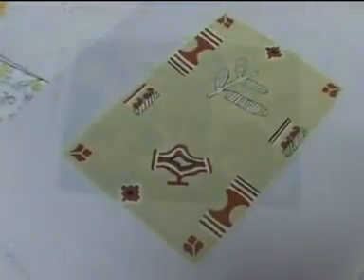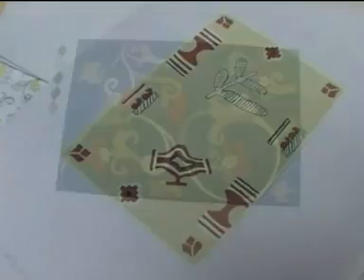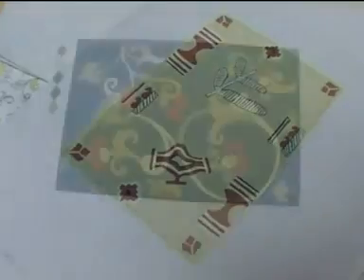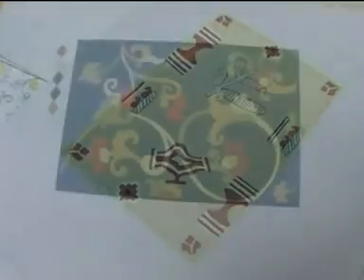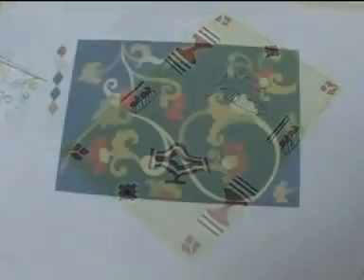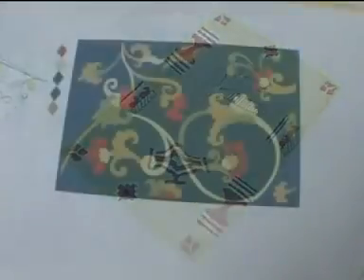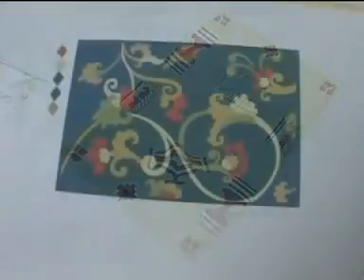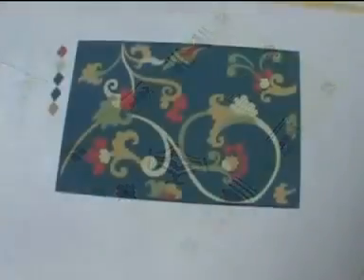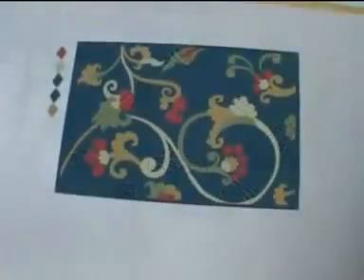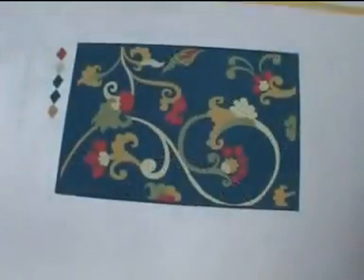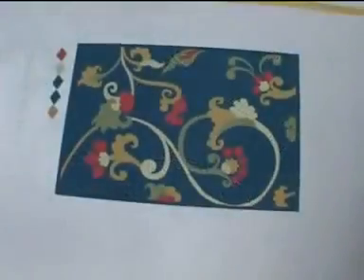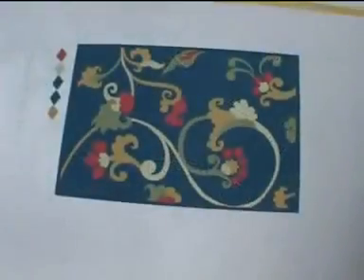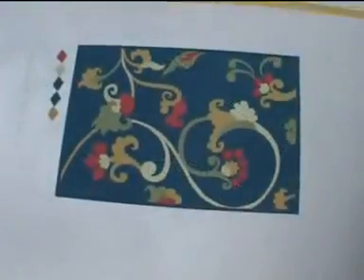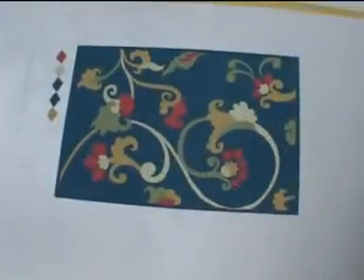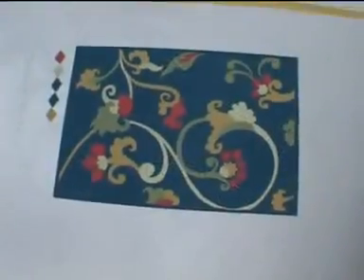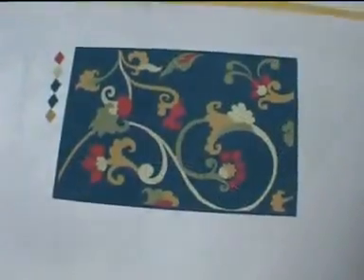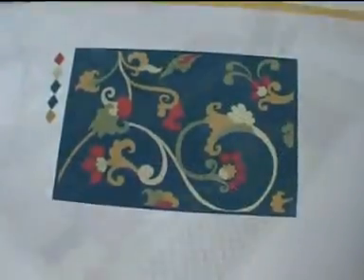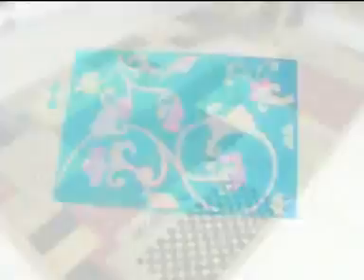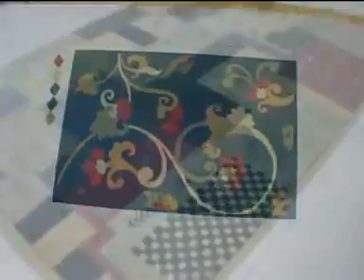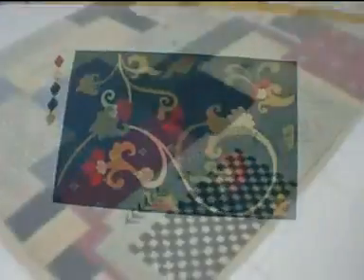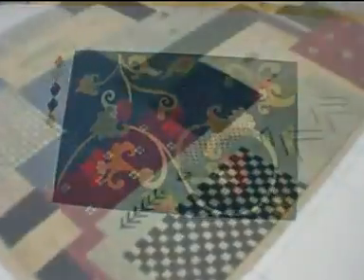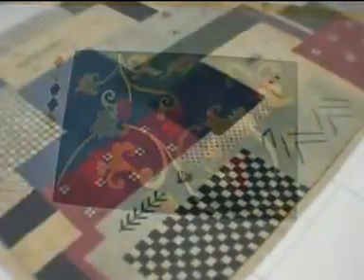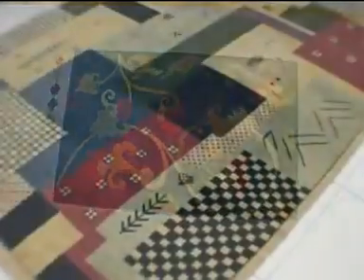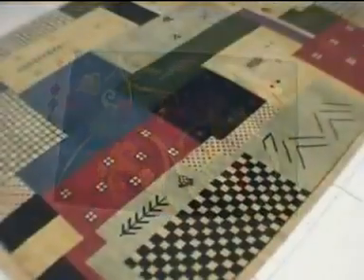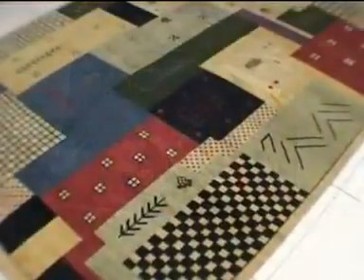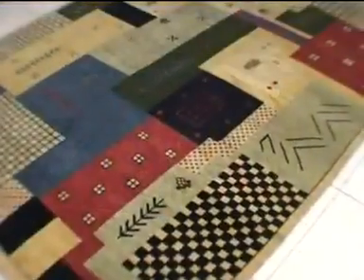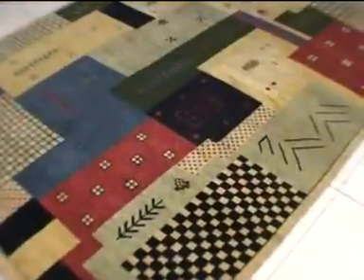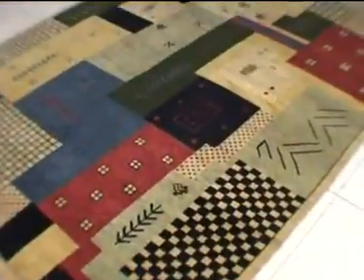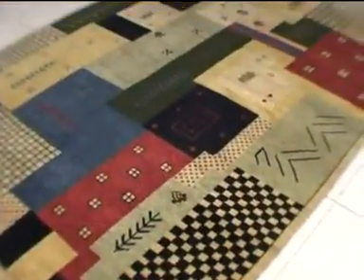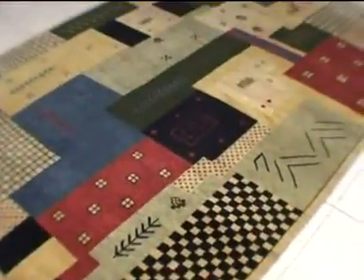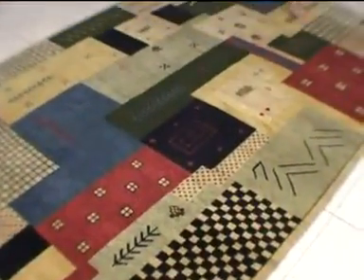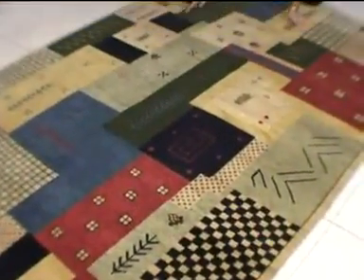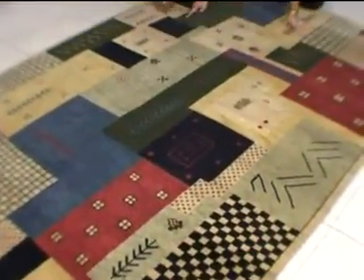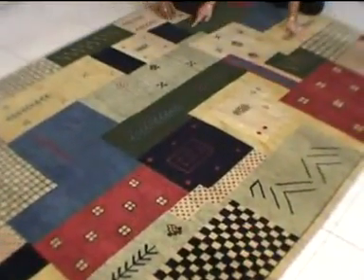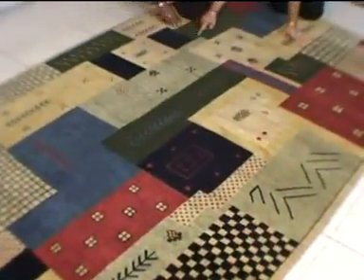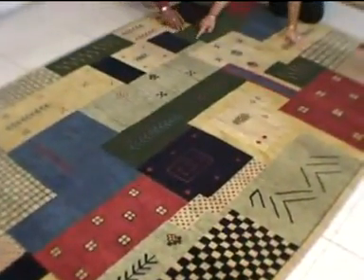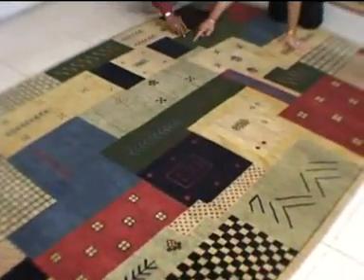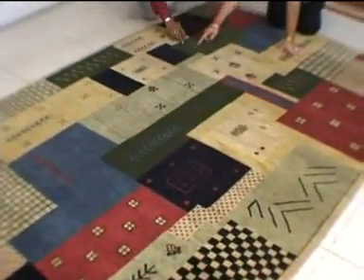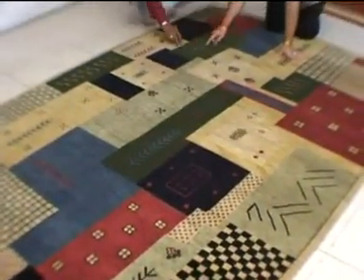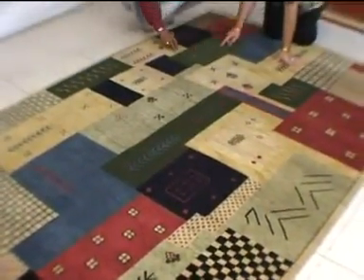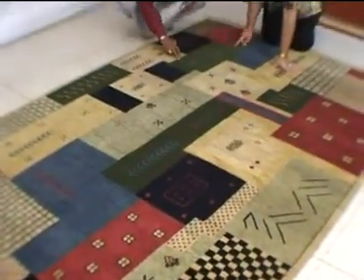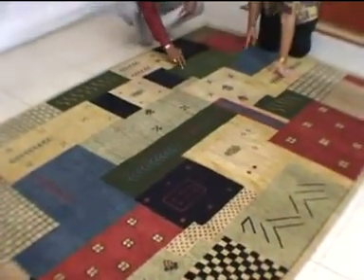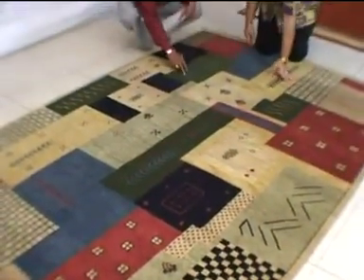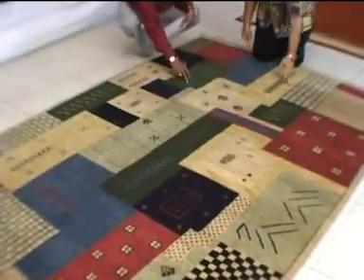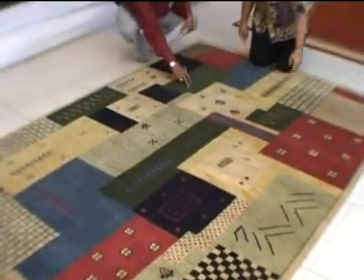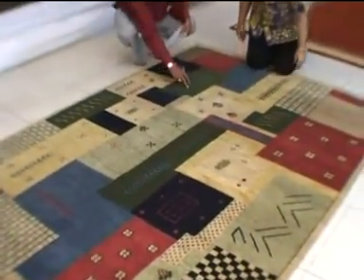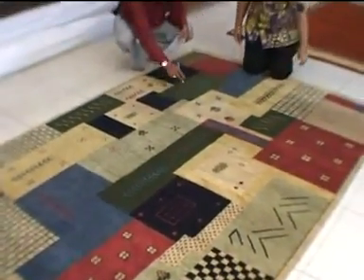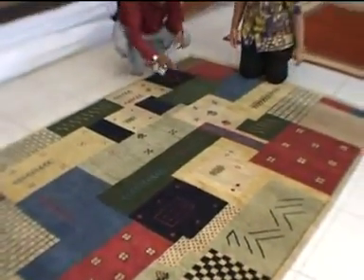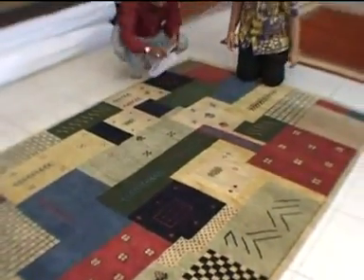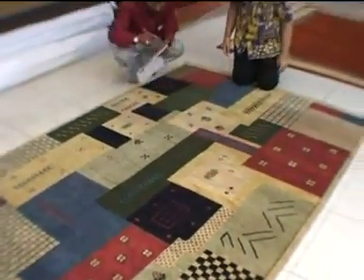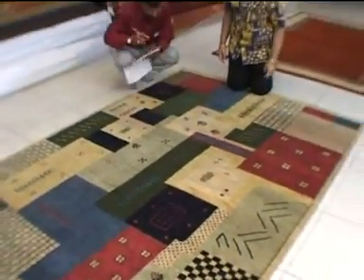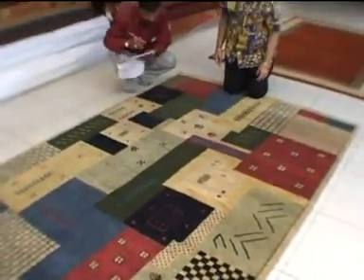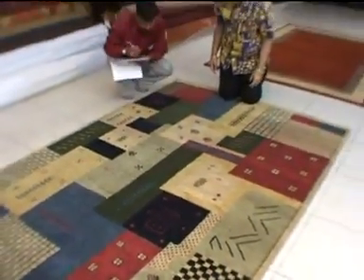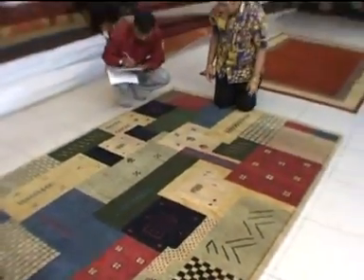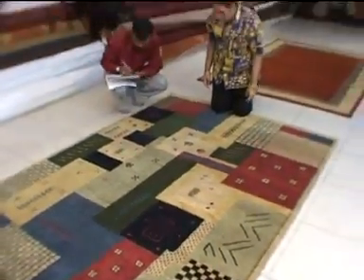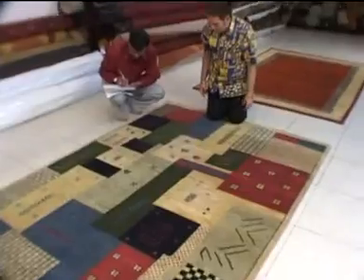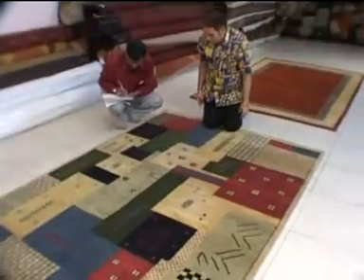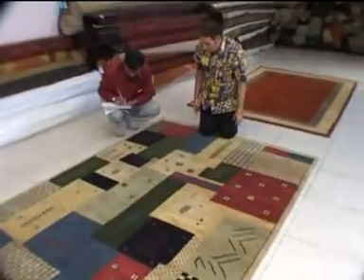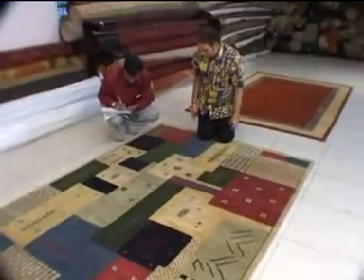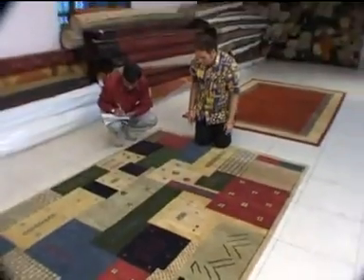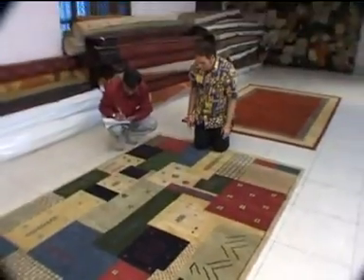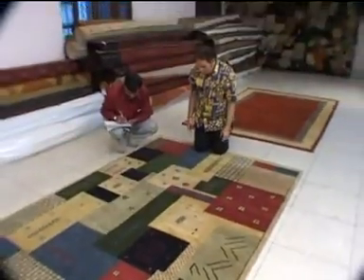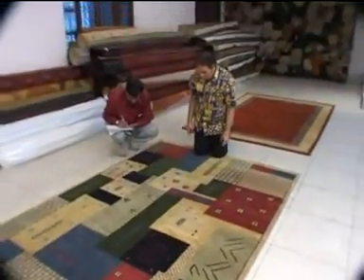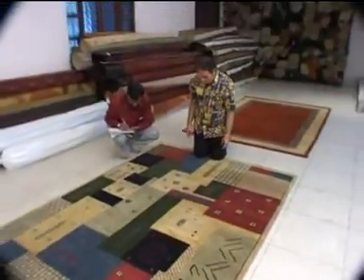Some of these designs have been inspired by the real craftsmanship of Taj Mahal and other historical monuments. Some modern designs combined with the geometric and florals have also been generated from the latest market trend.